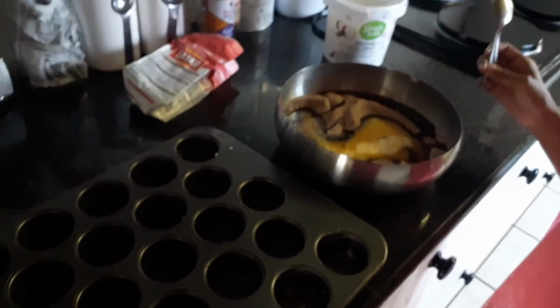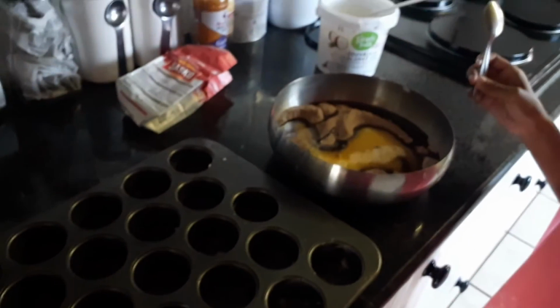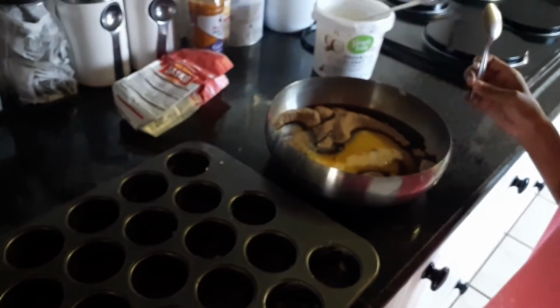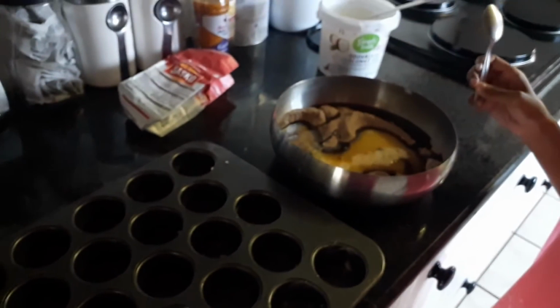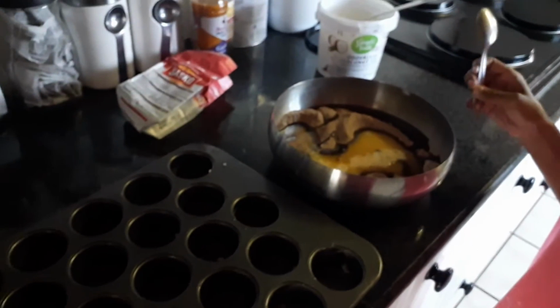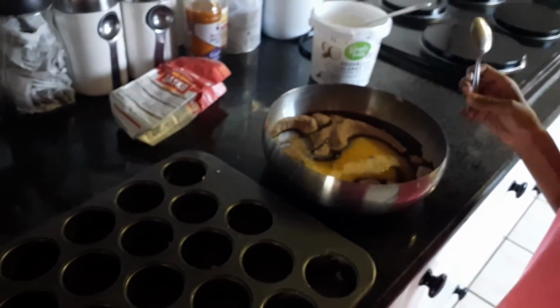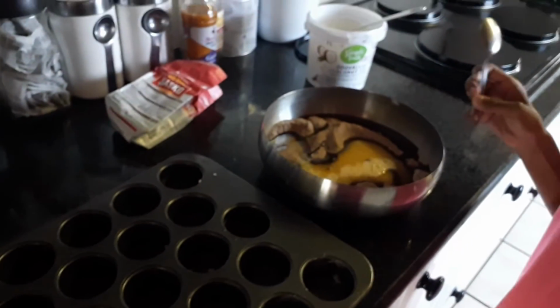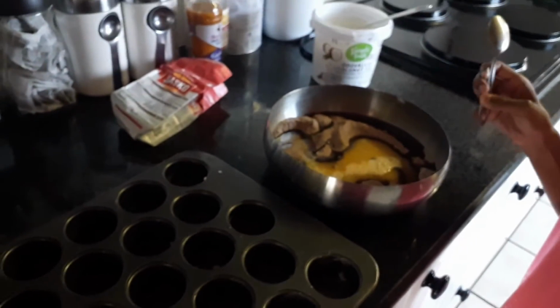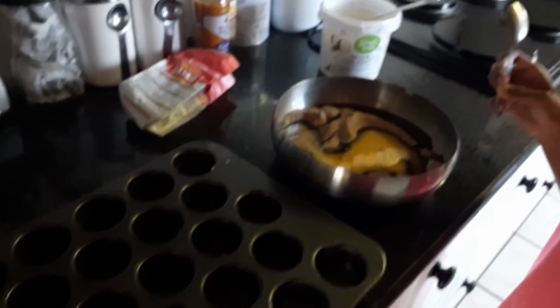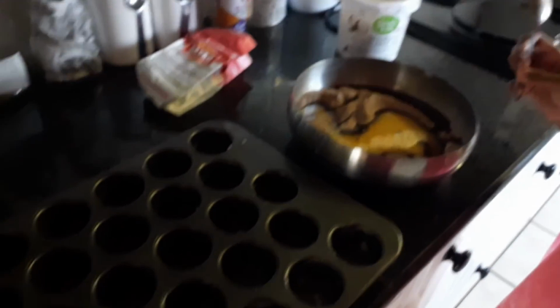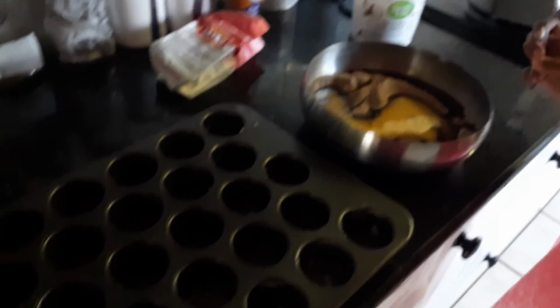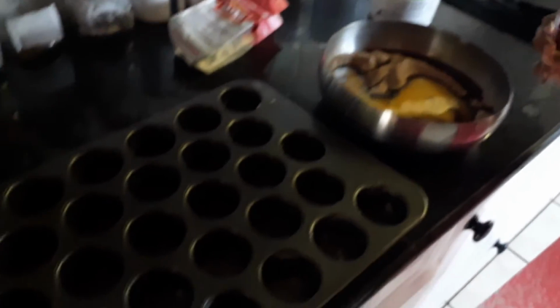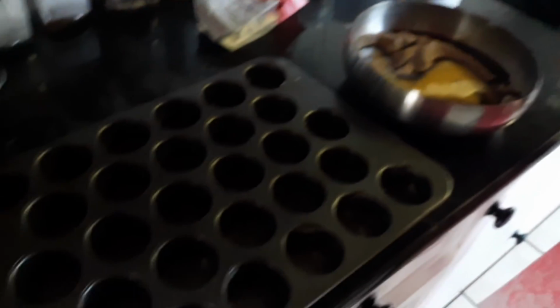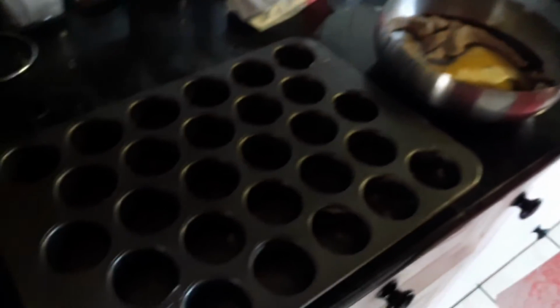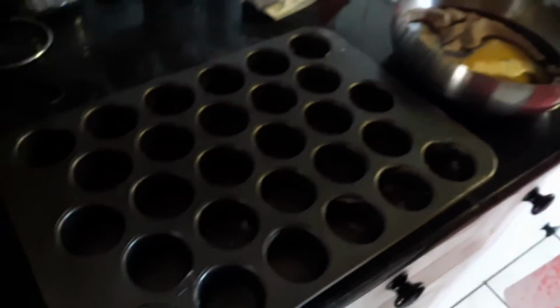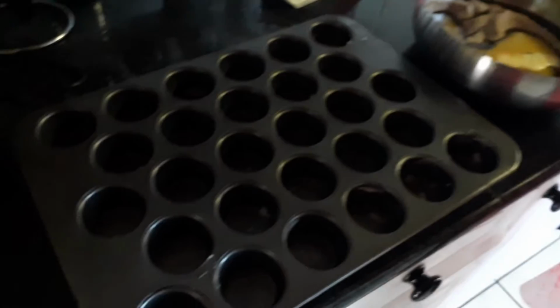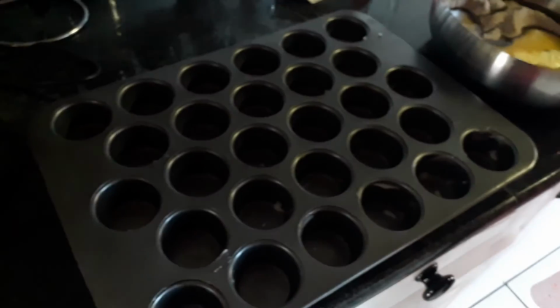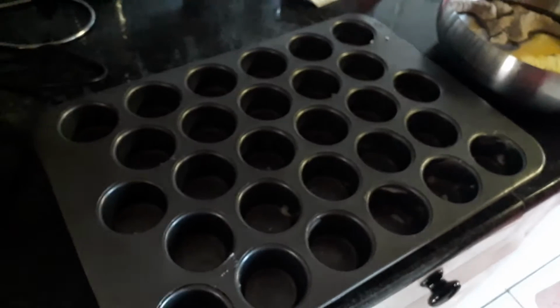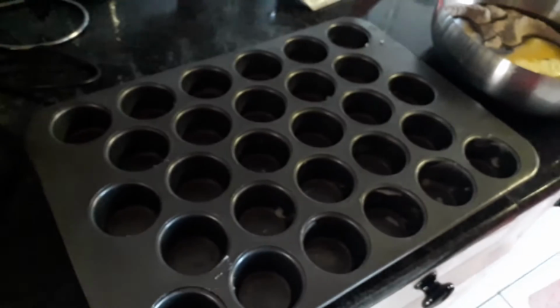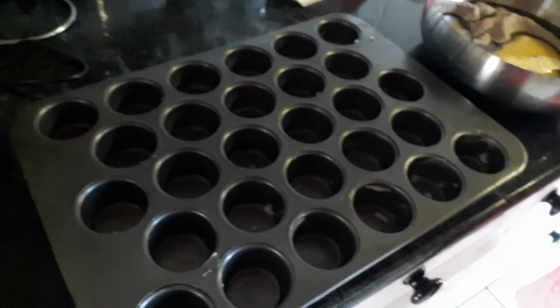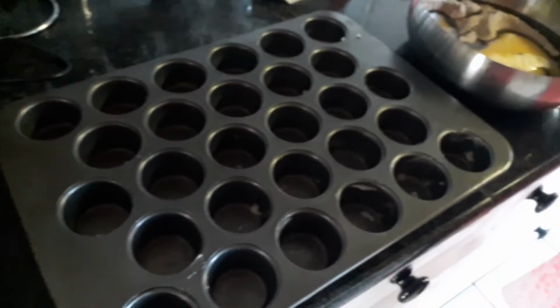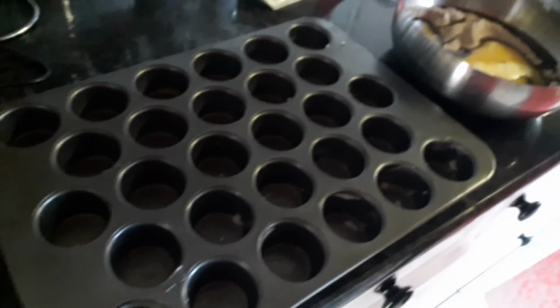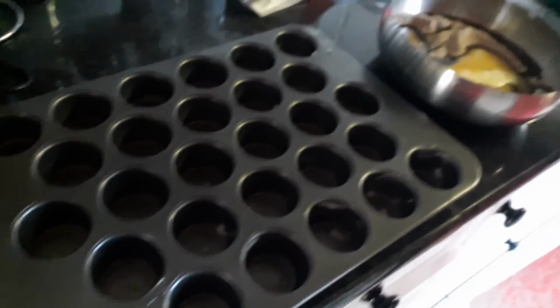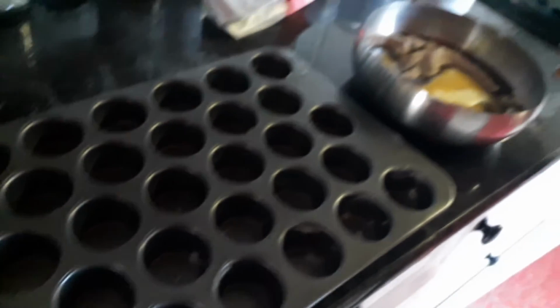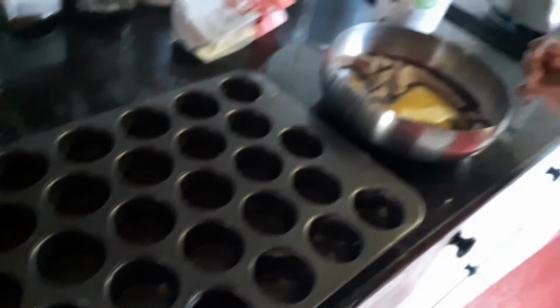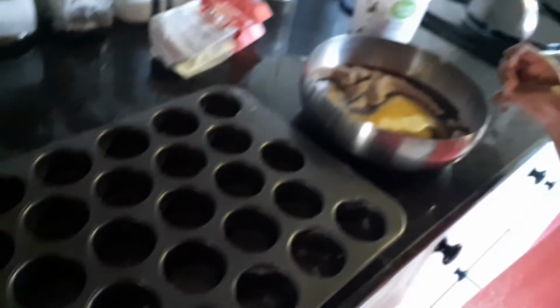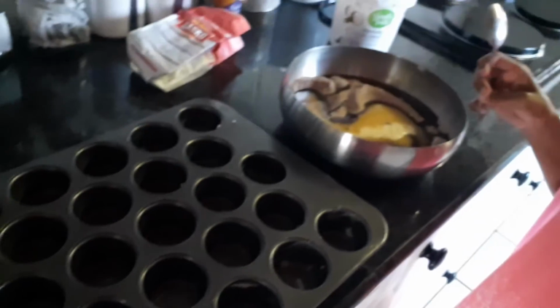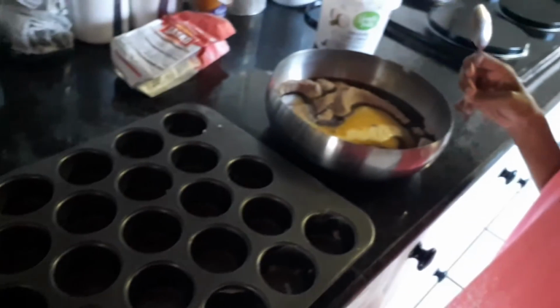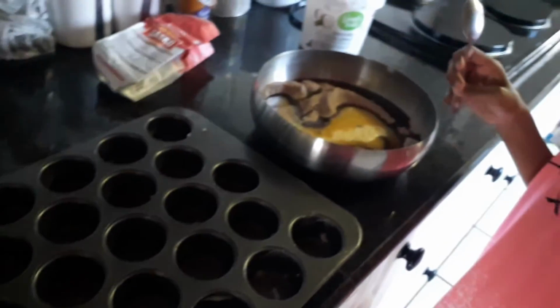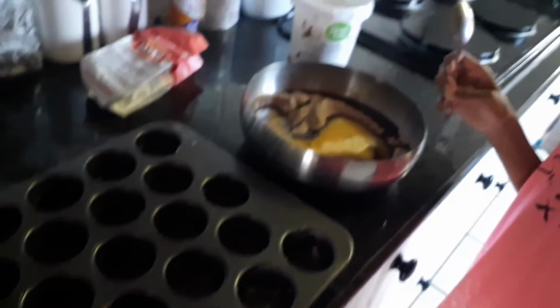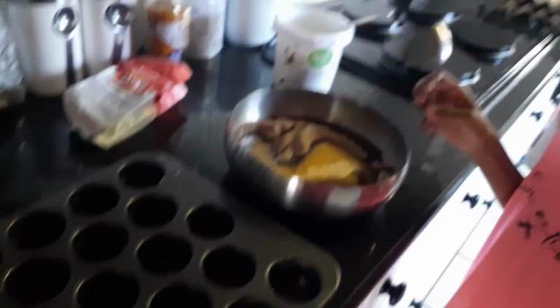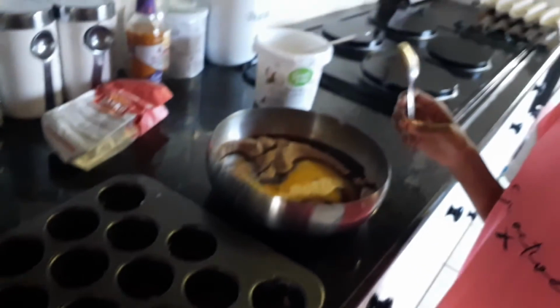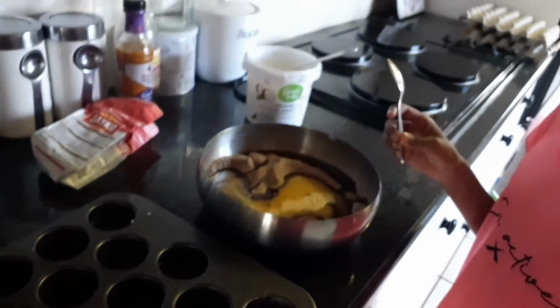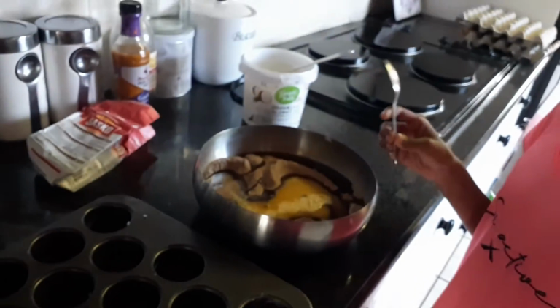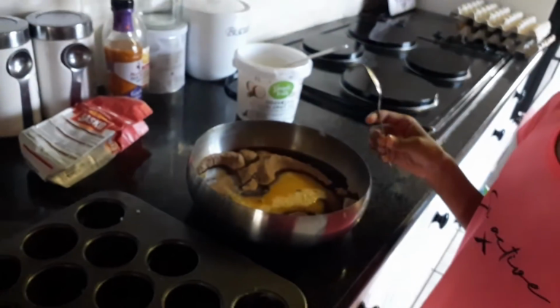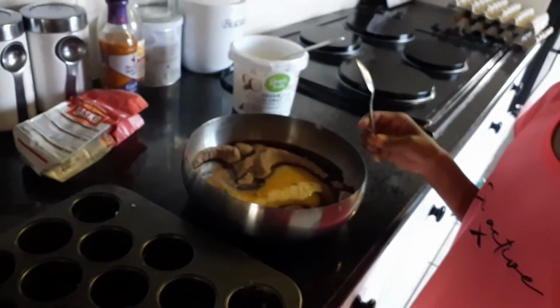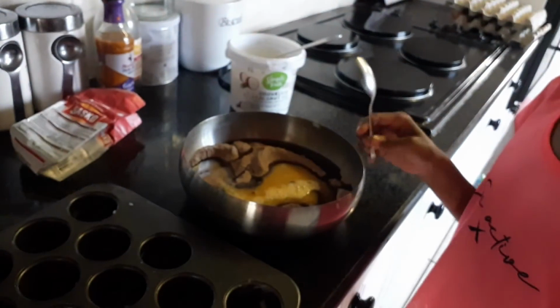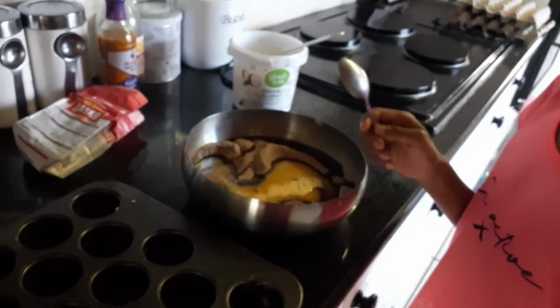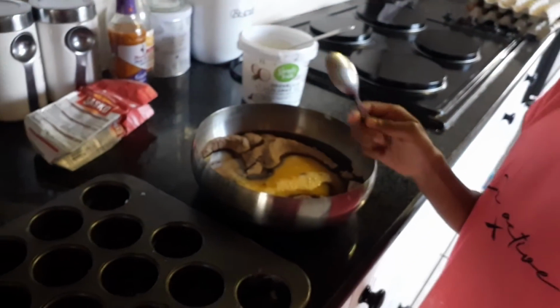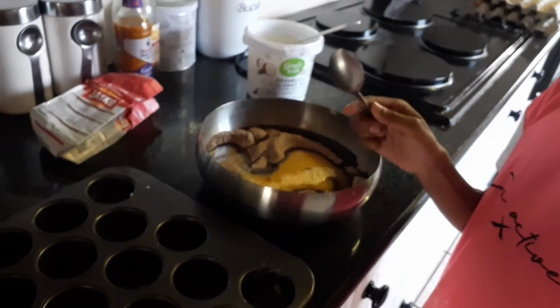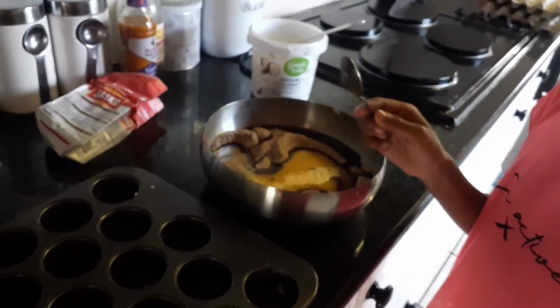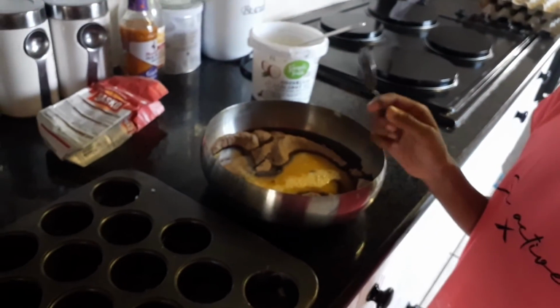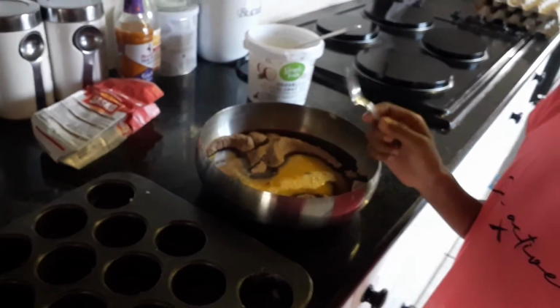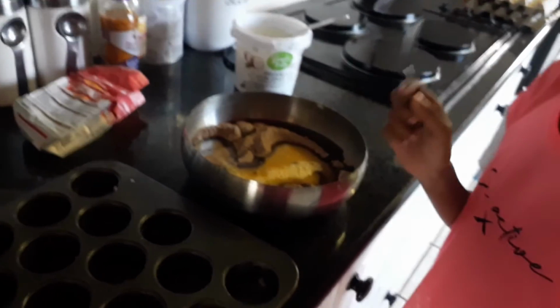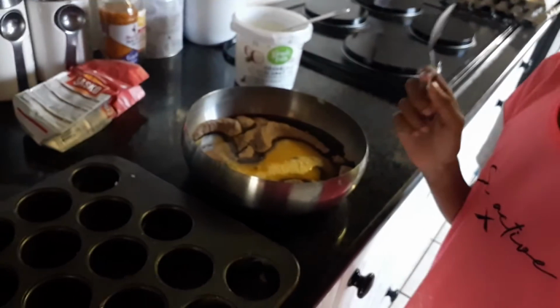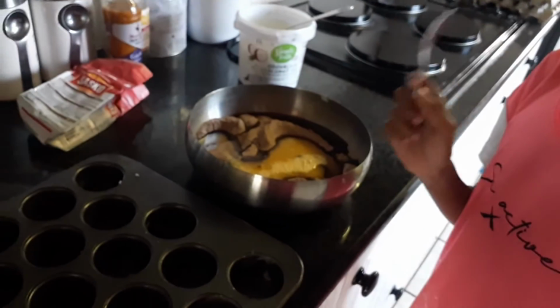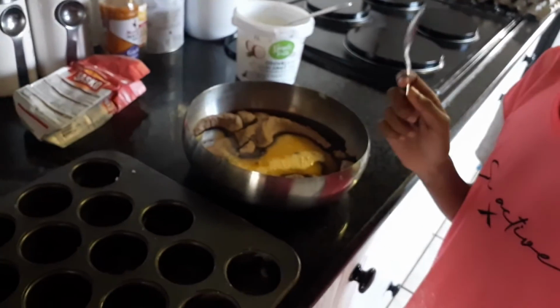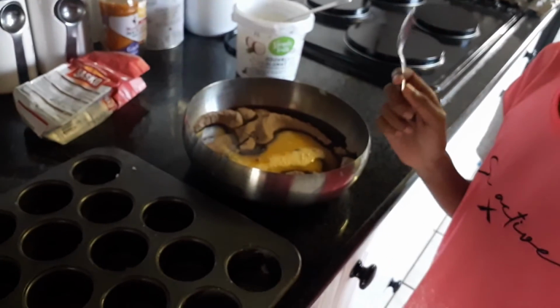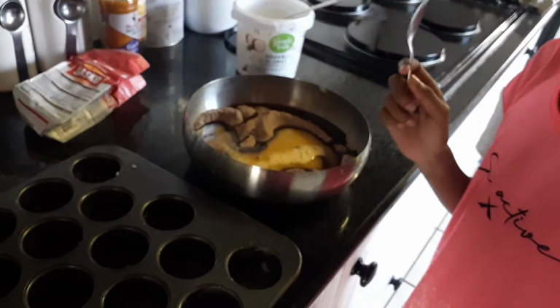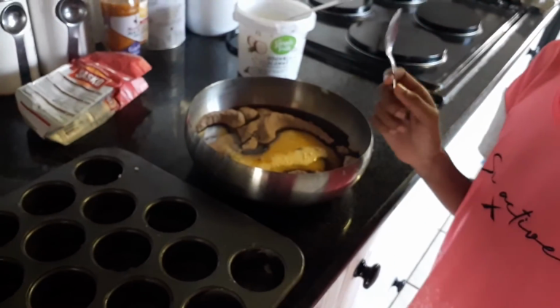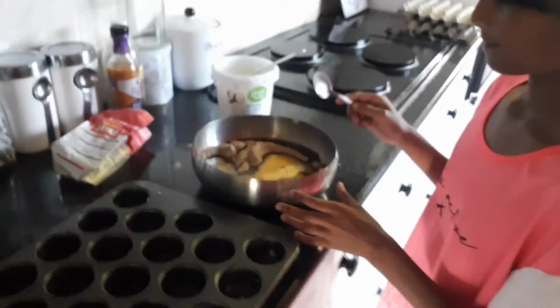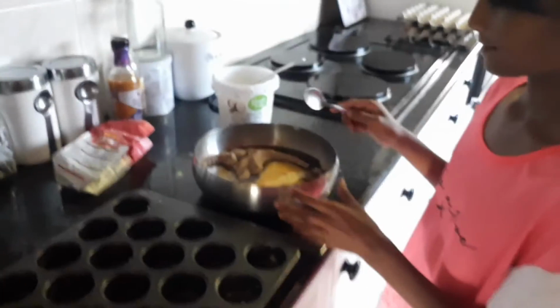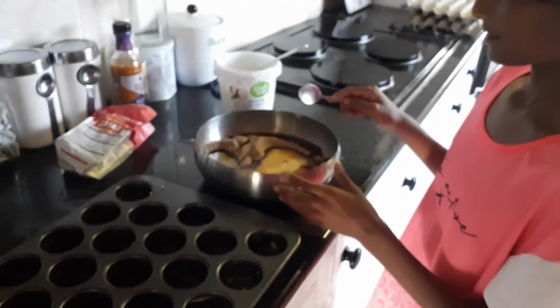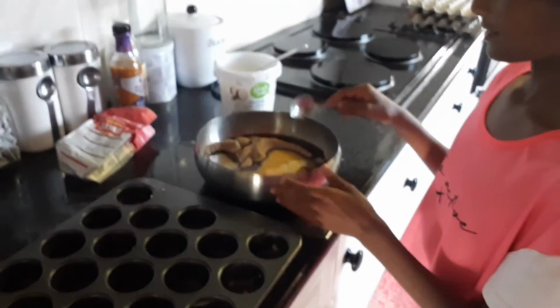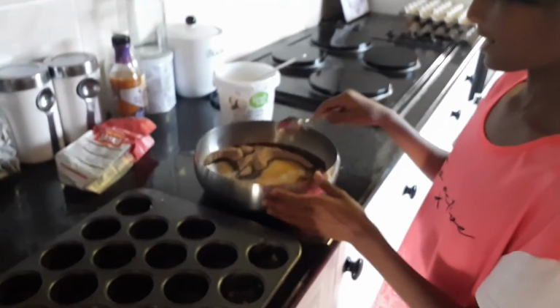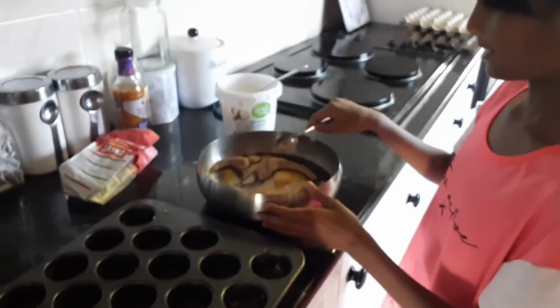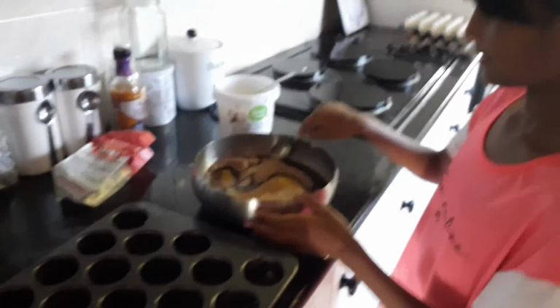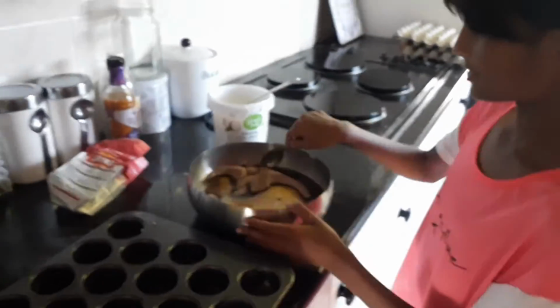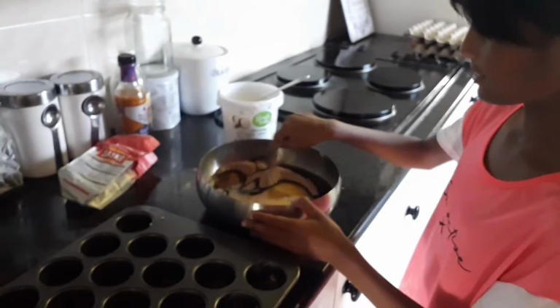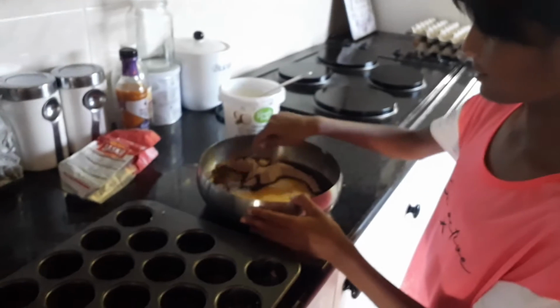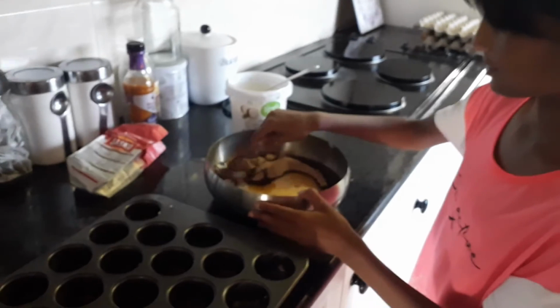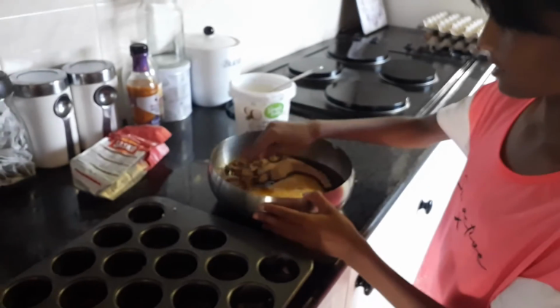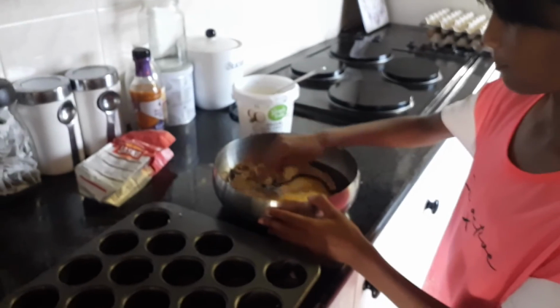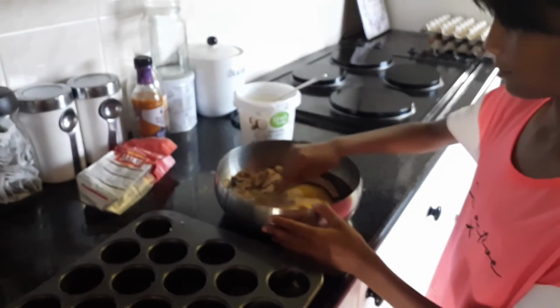Set your oven to 180 degrees Celsius and mix everything very well.